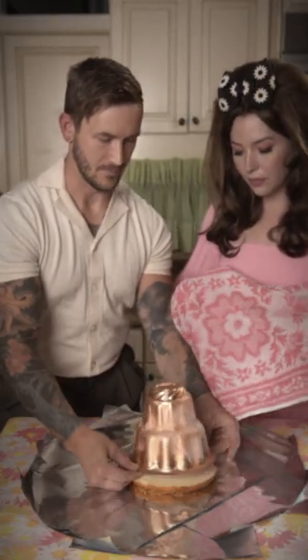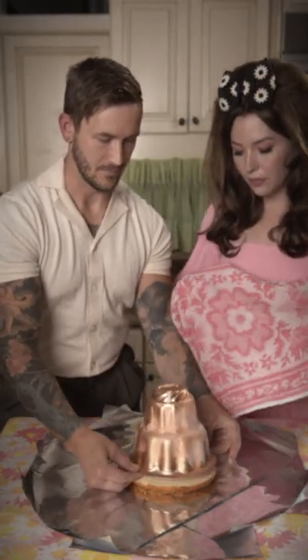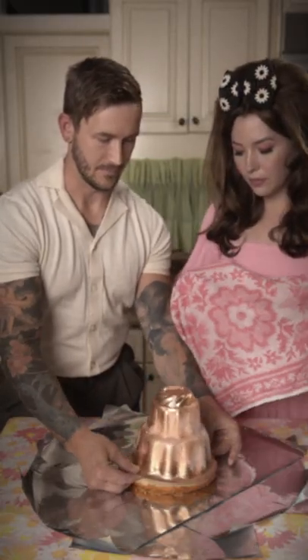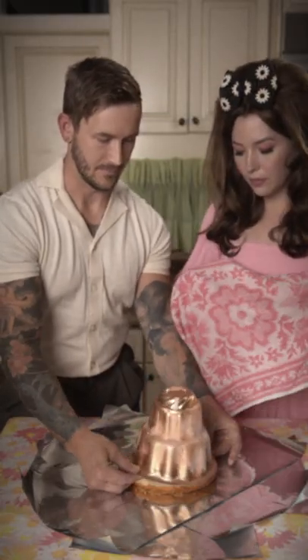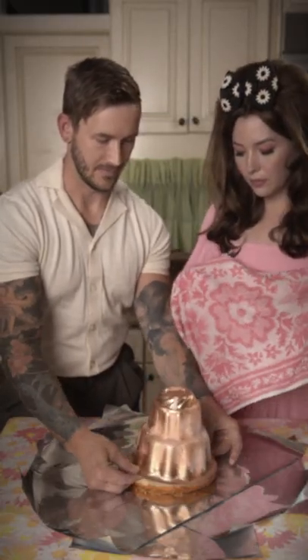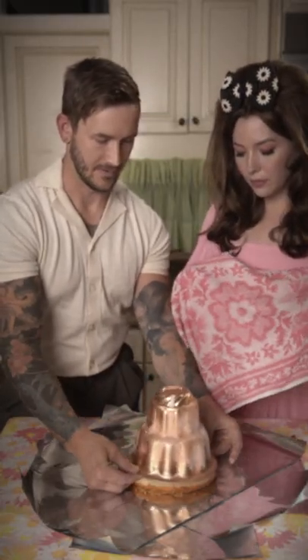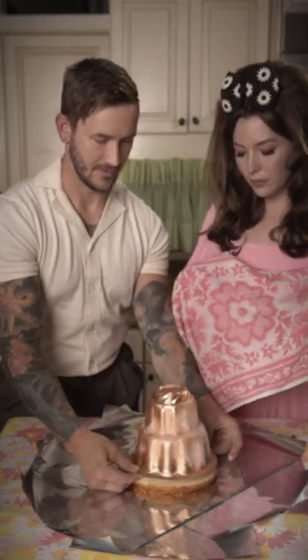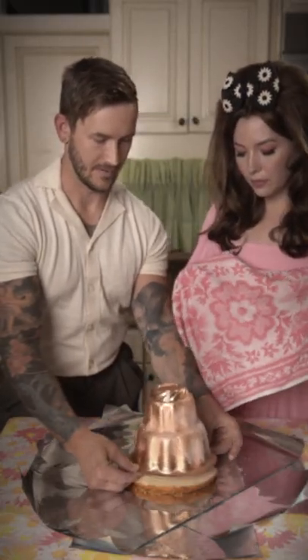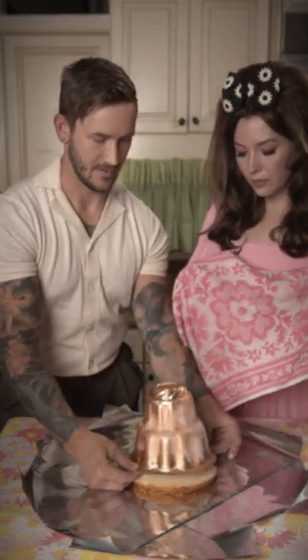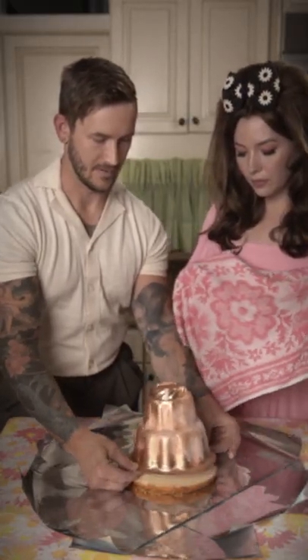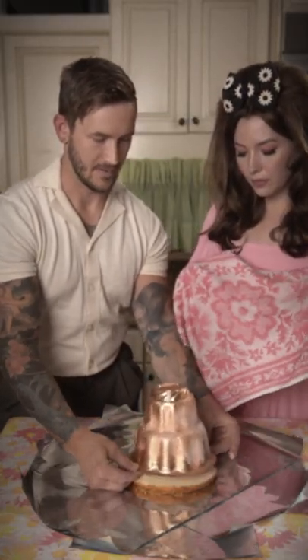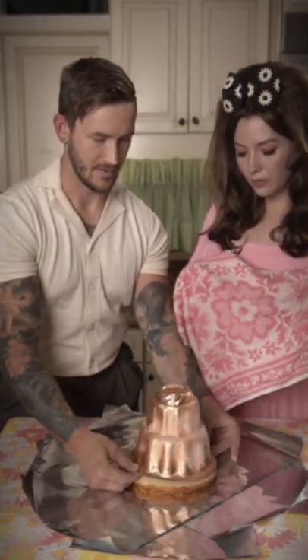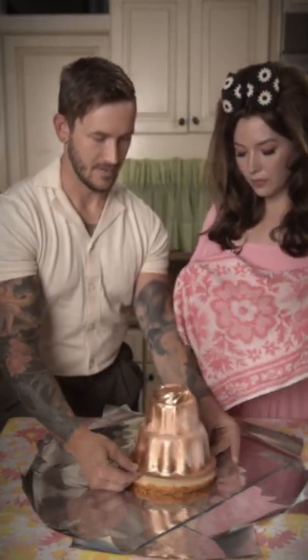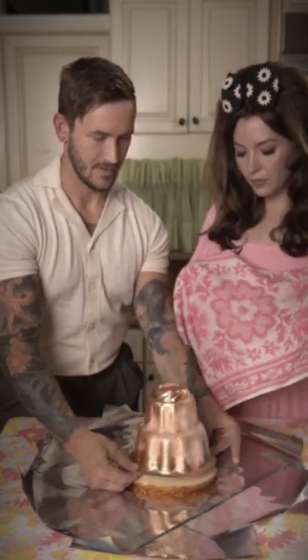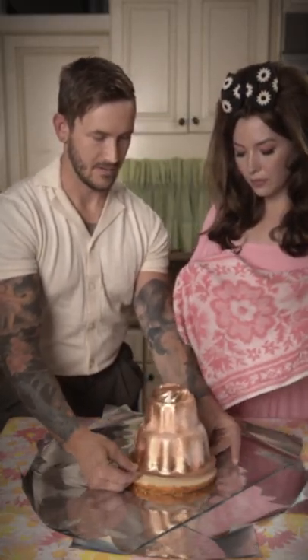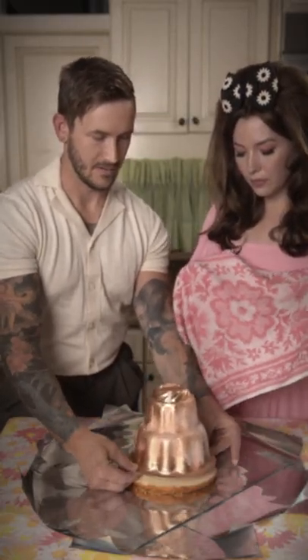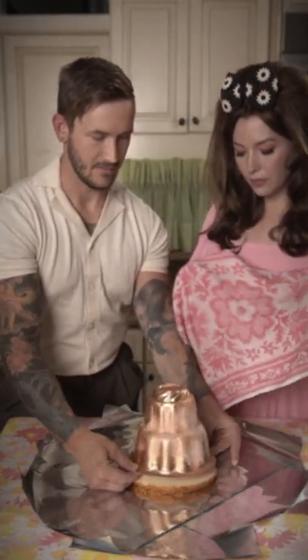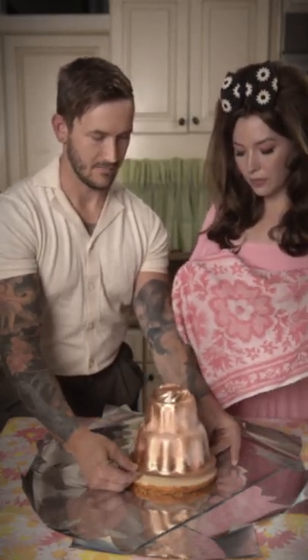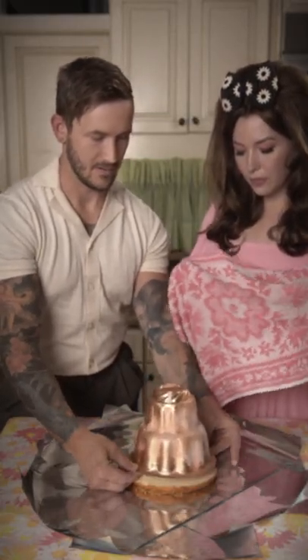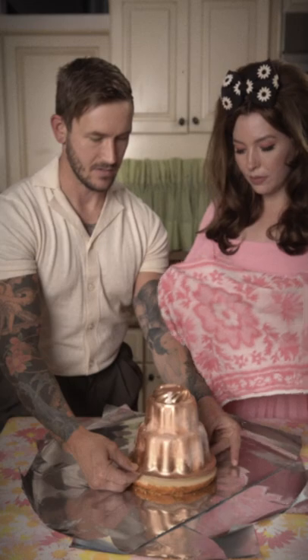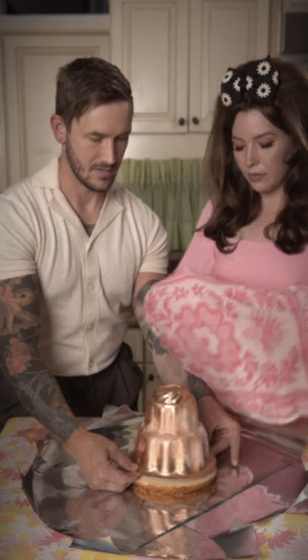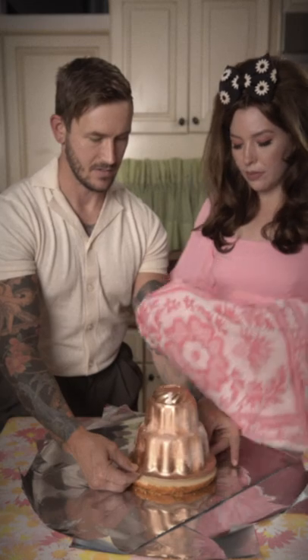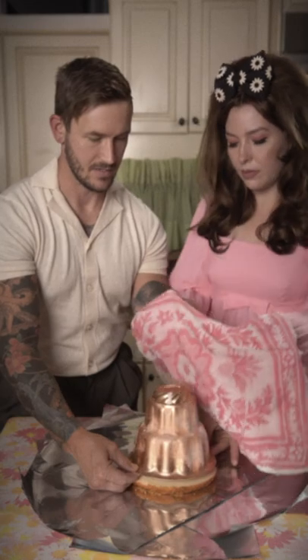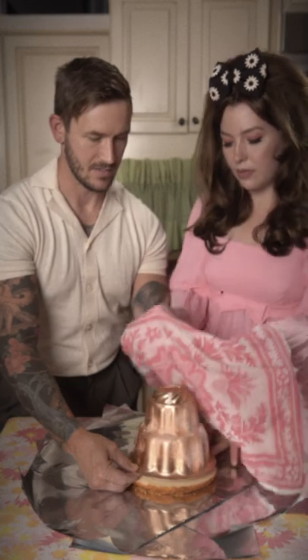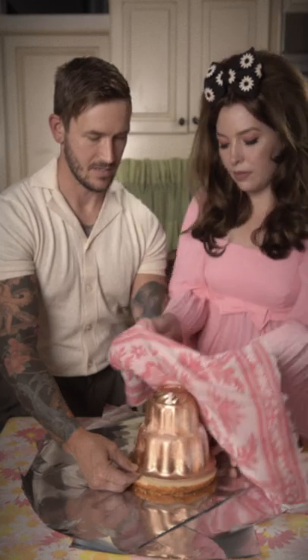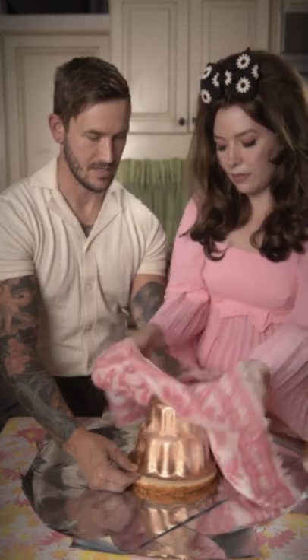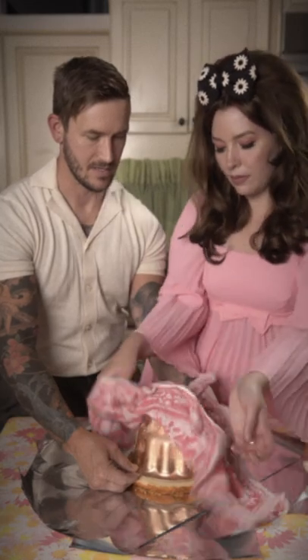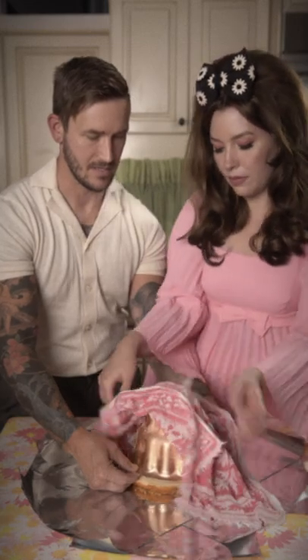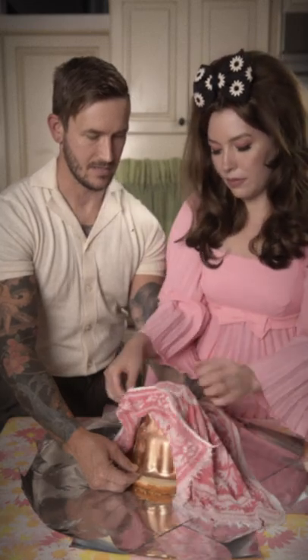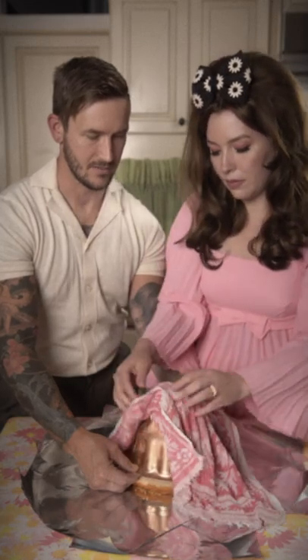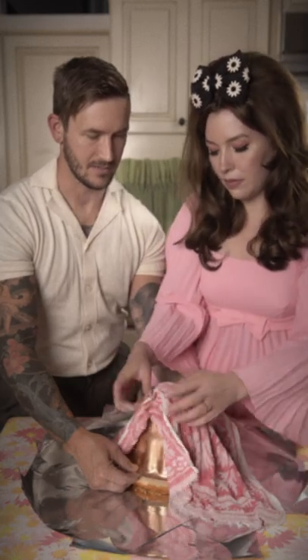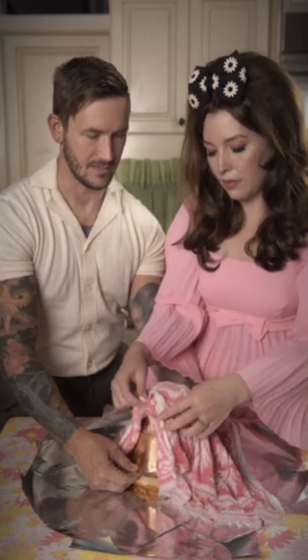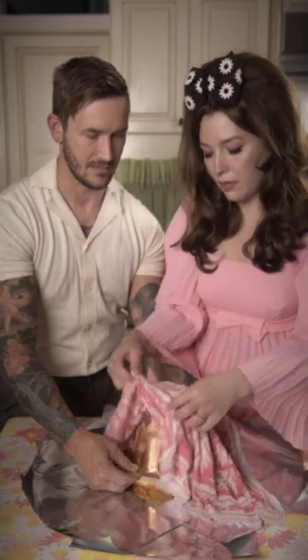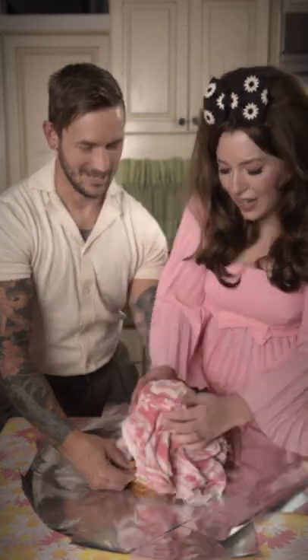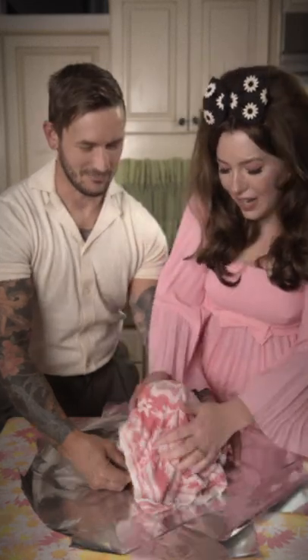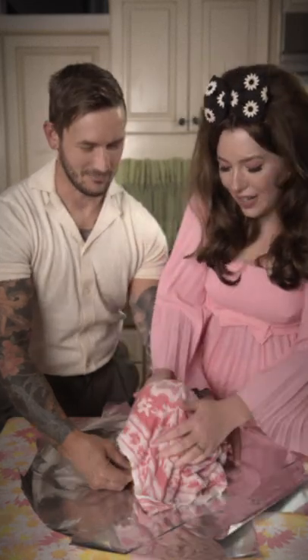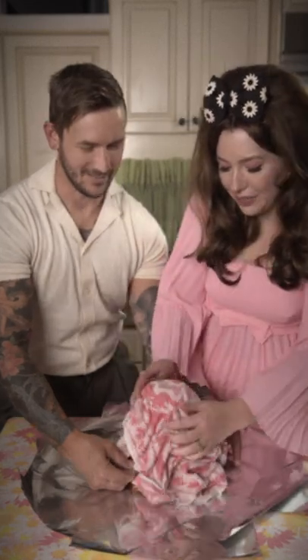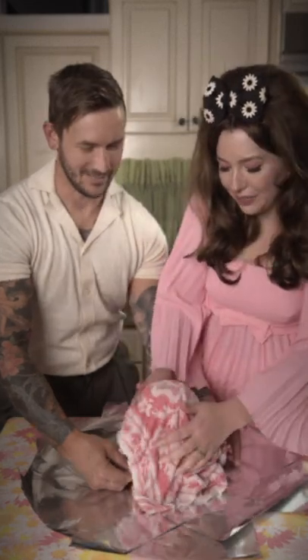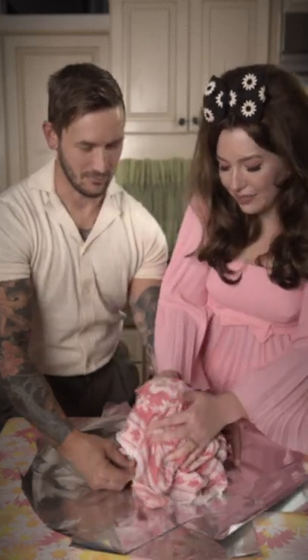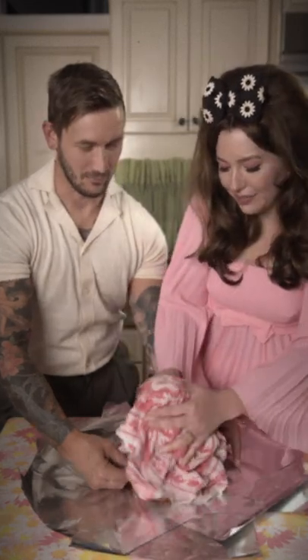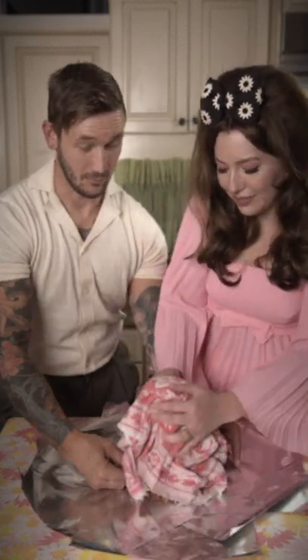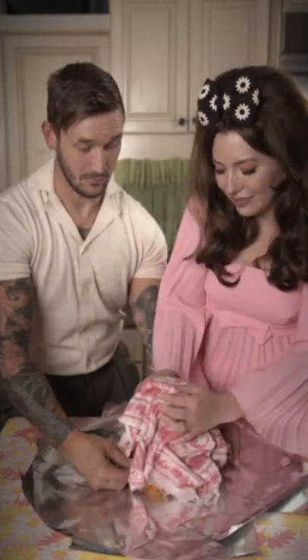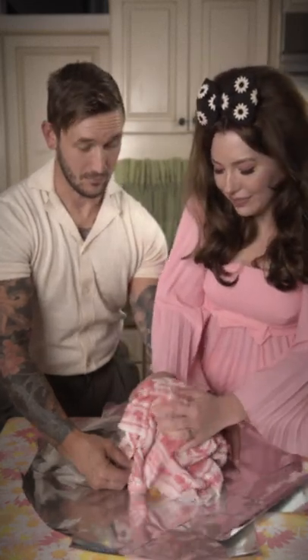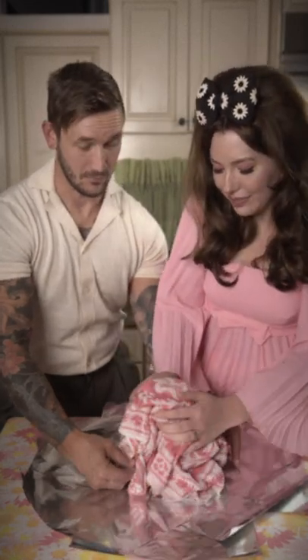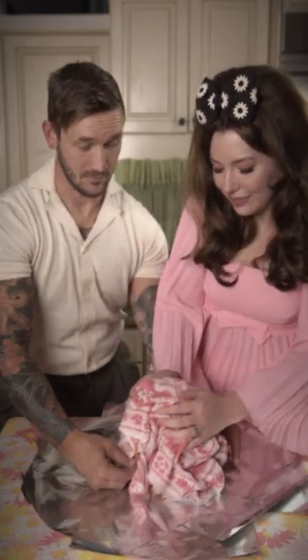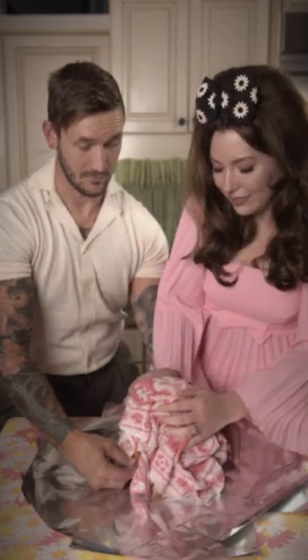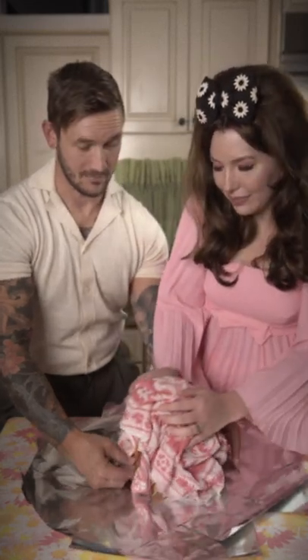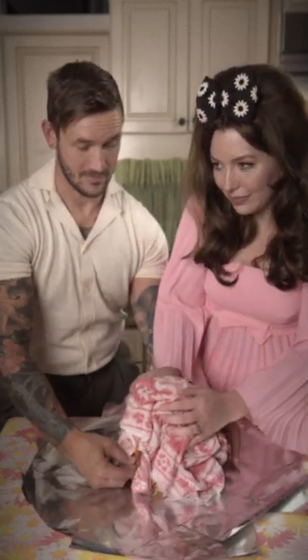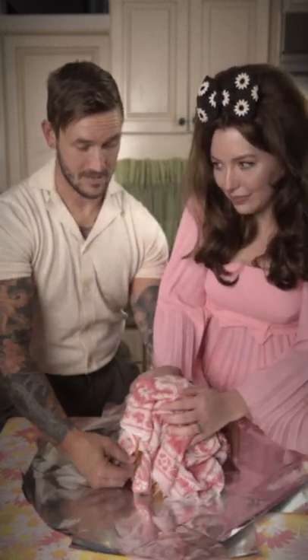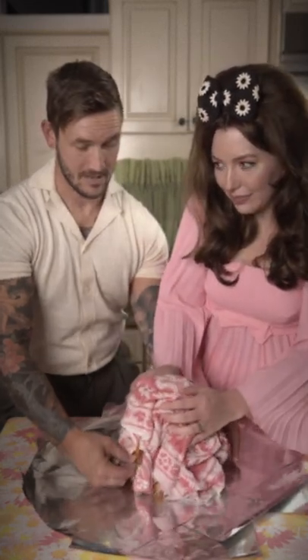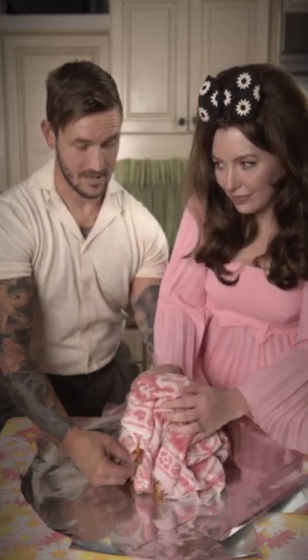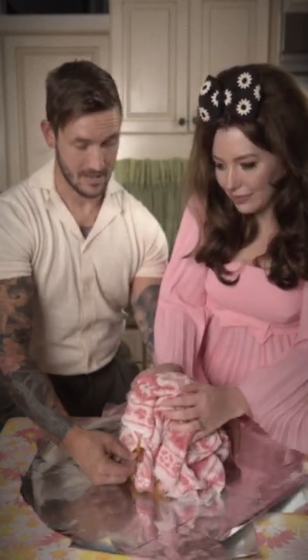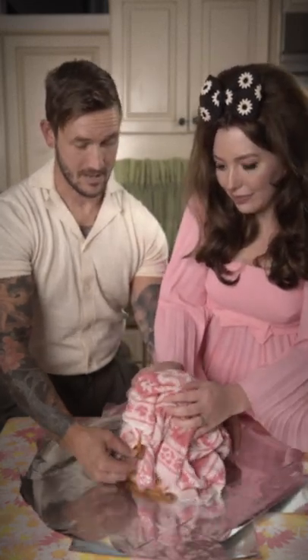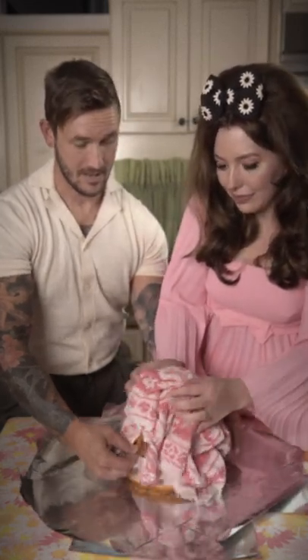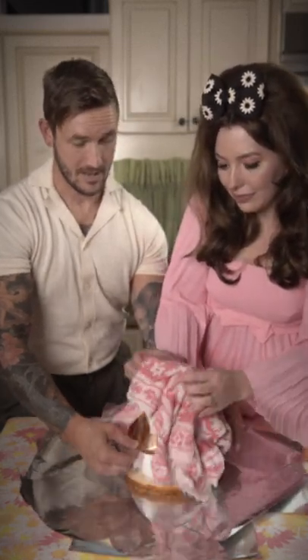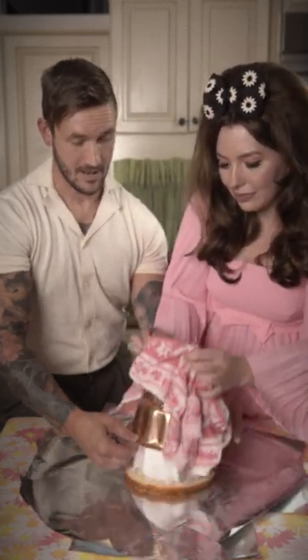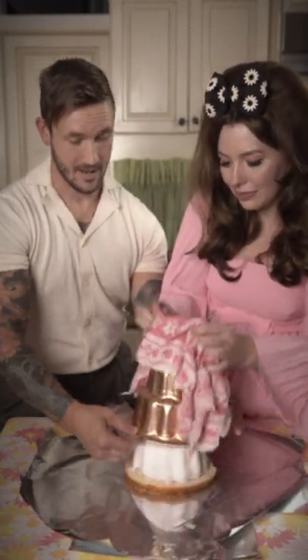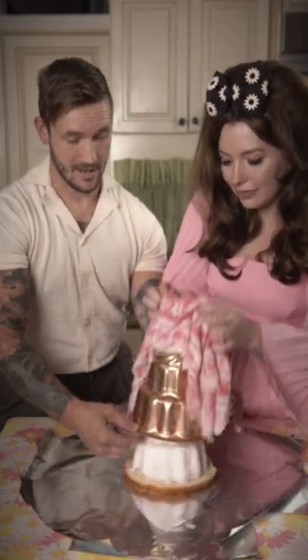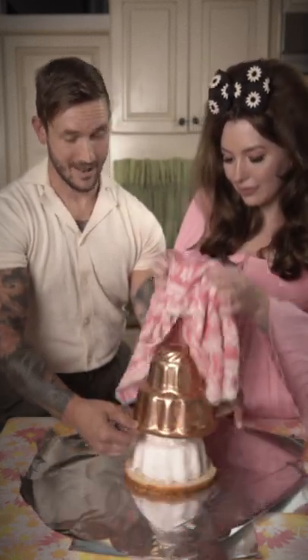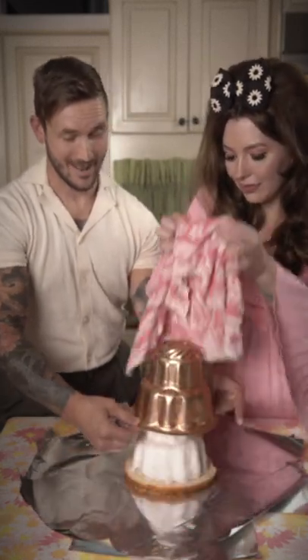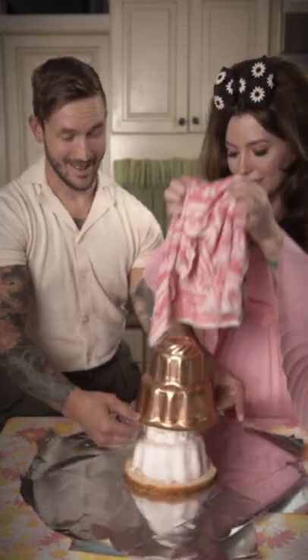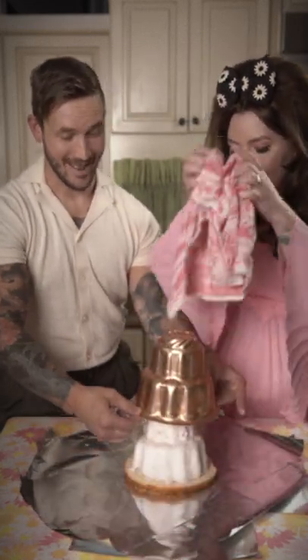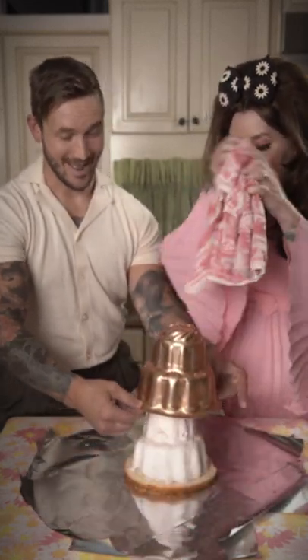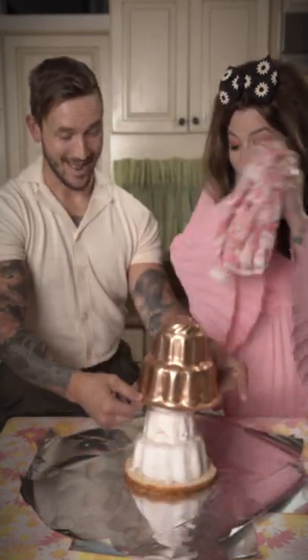Remove from the freezer and place the mold on top of your cake. Well, look at that. You've done it.